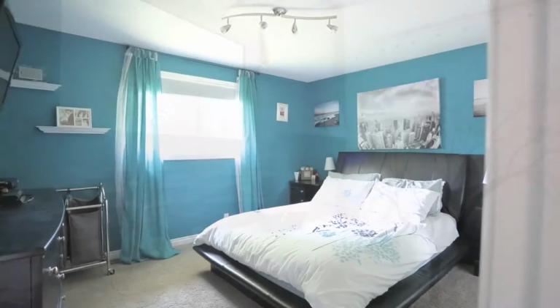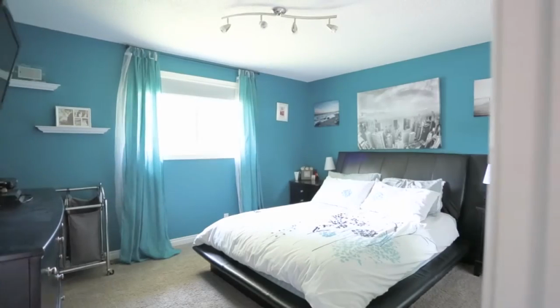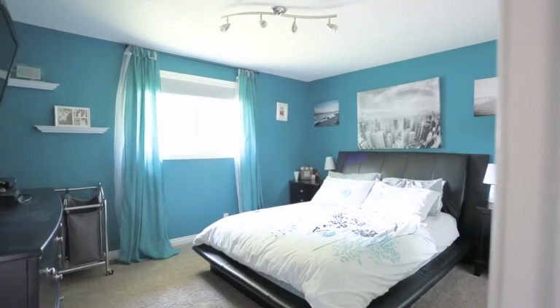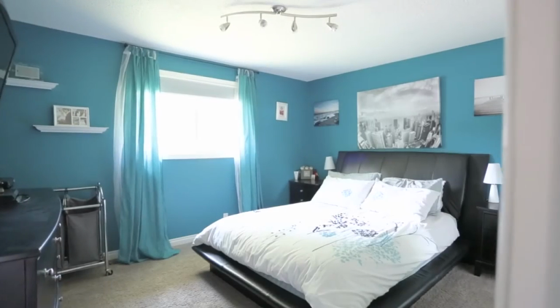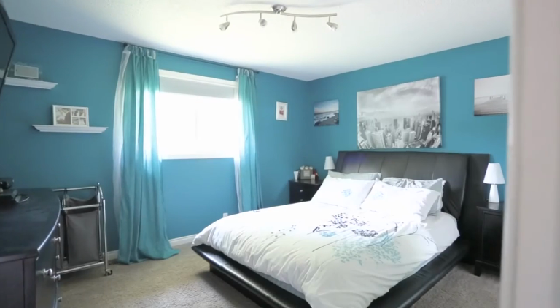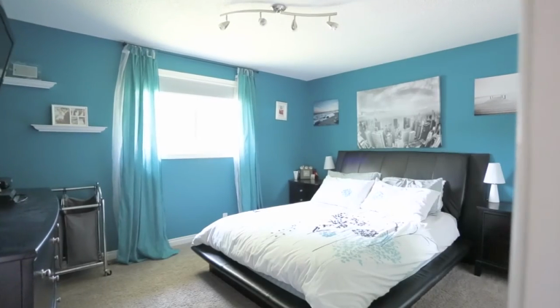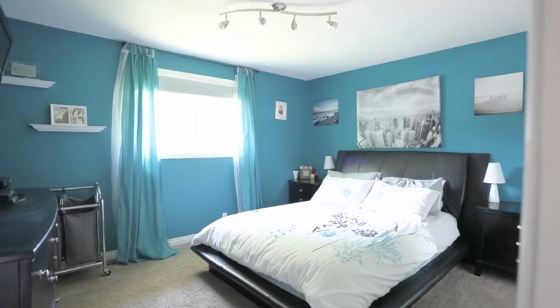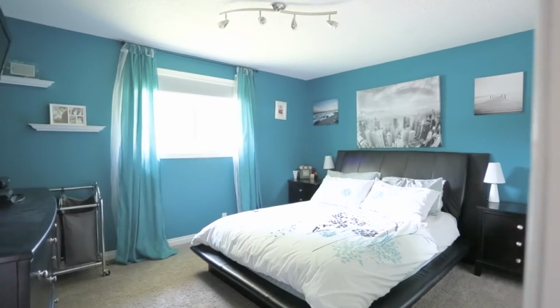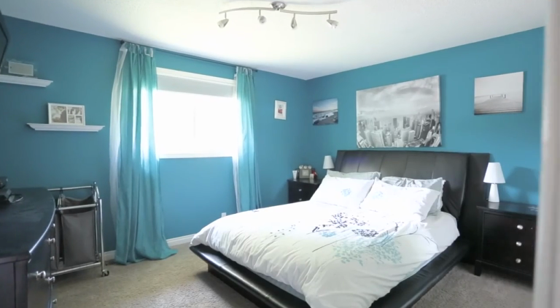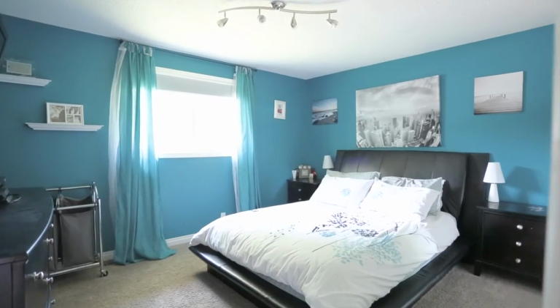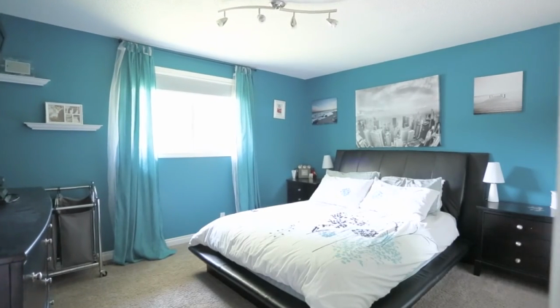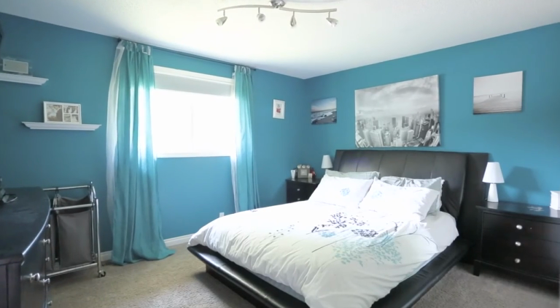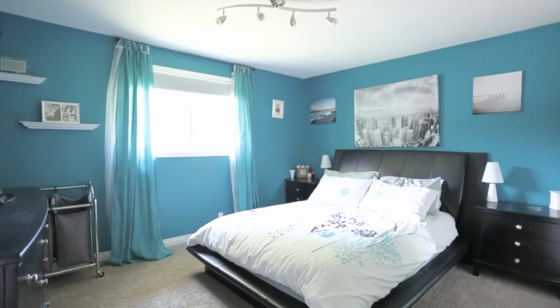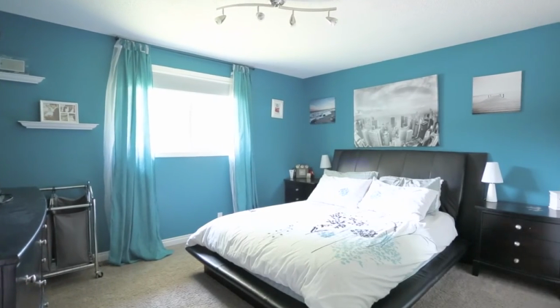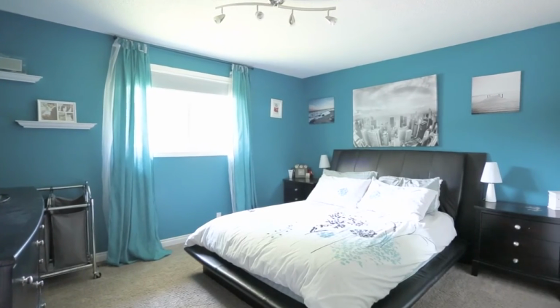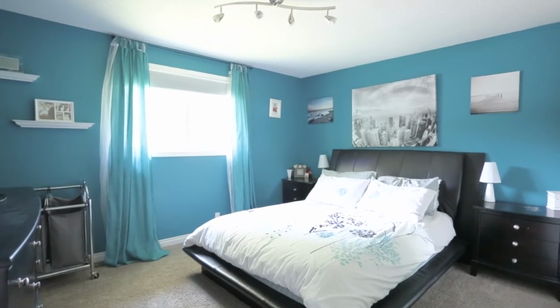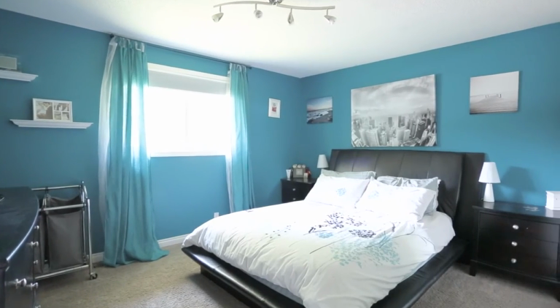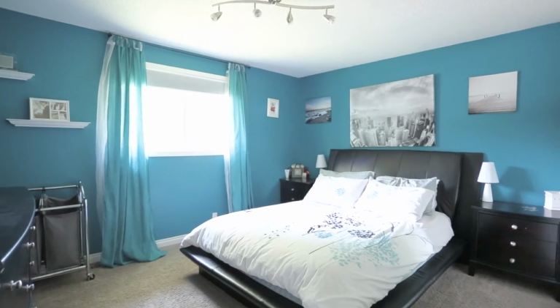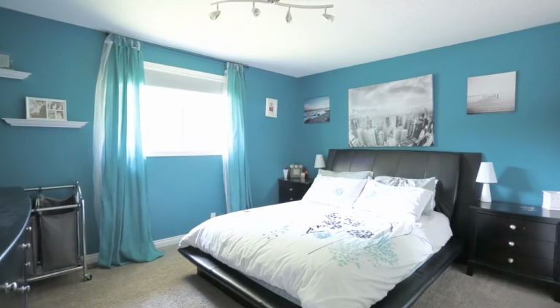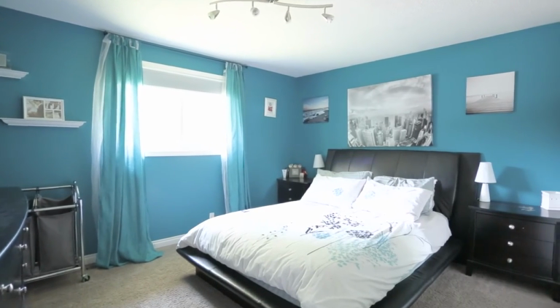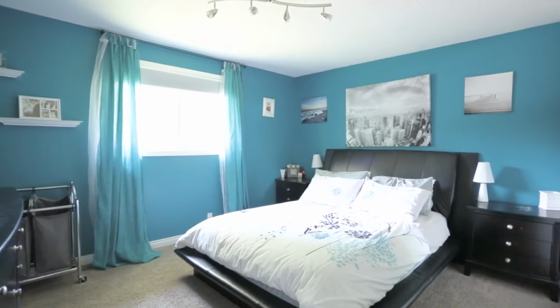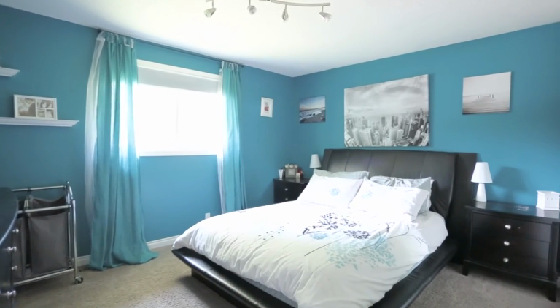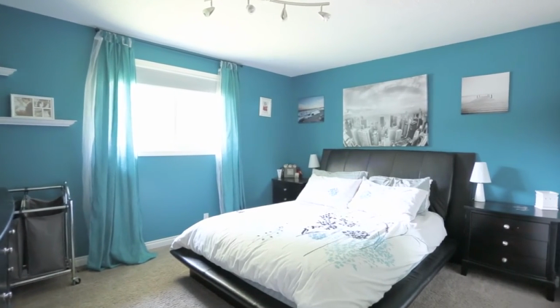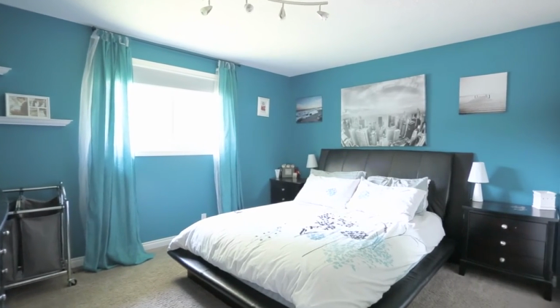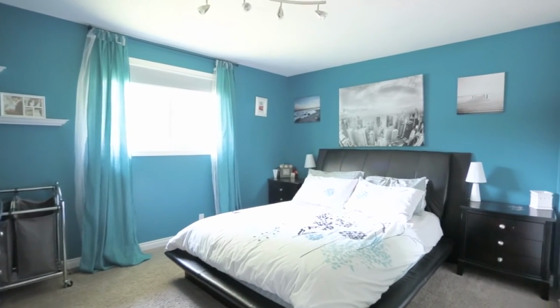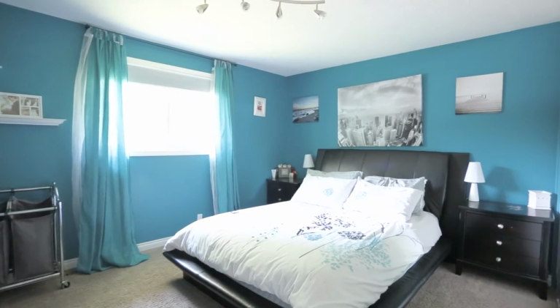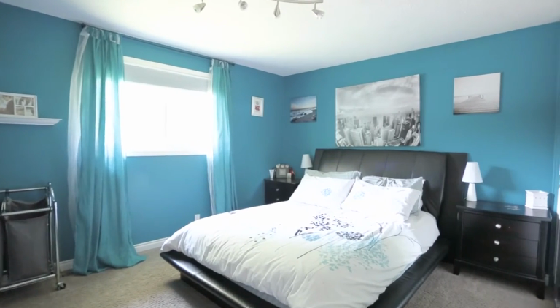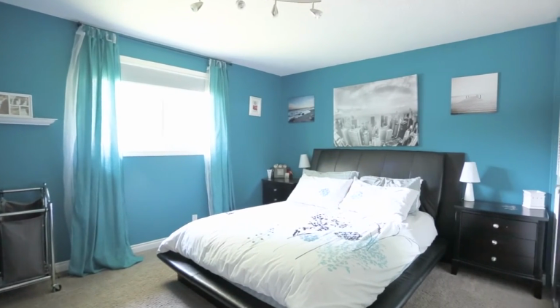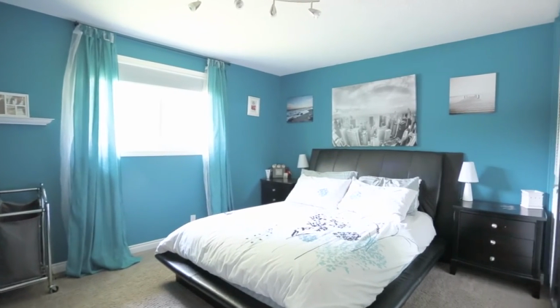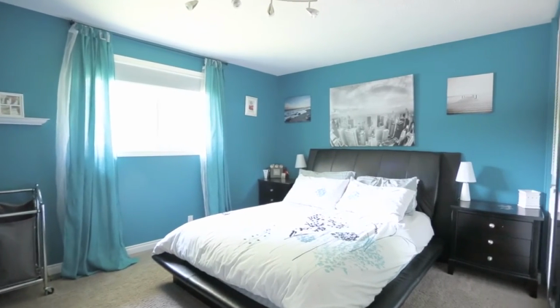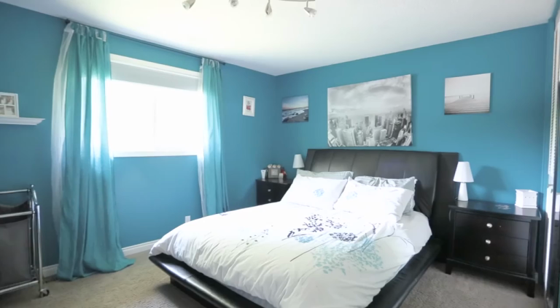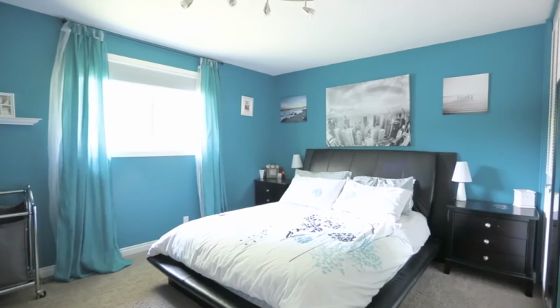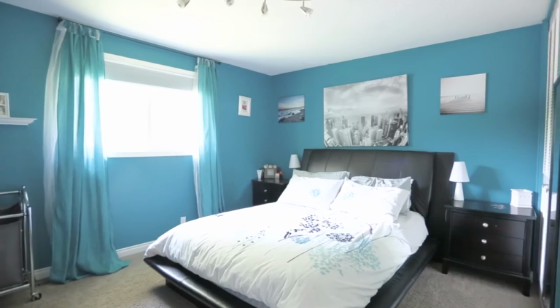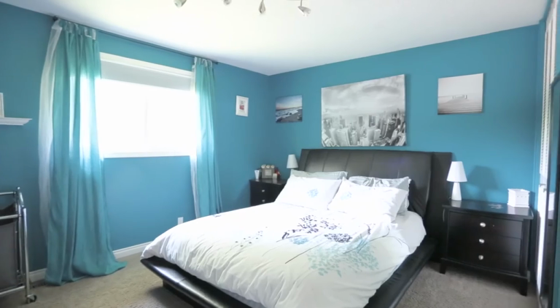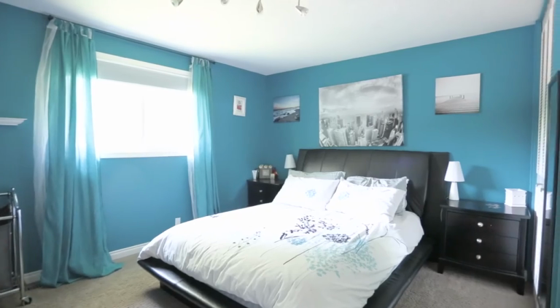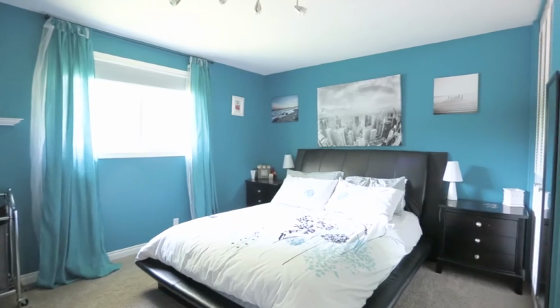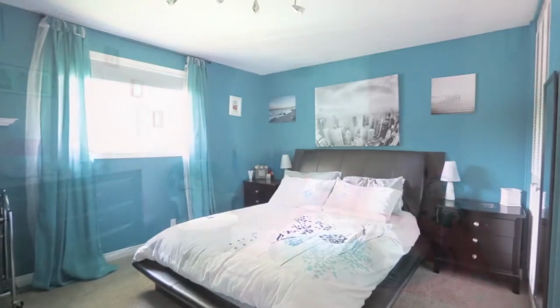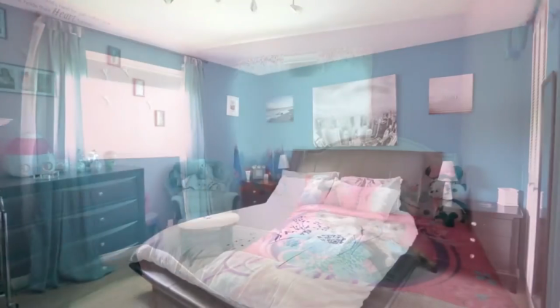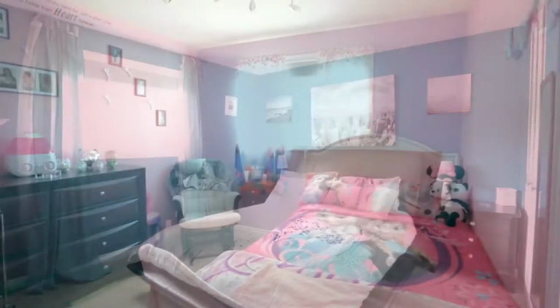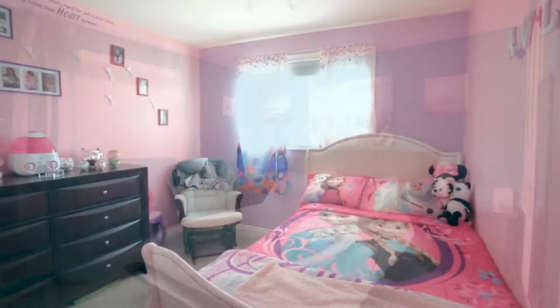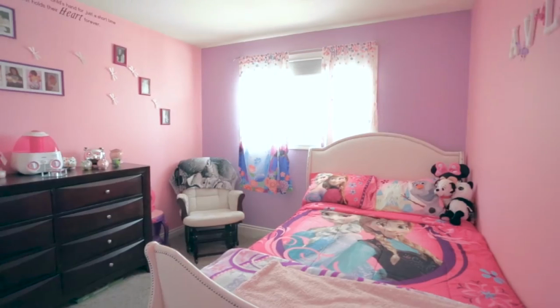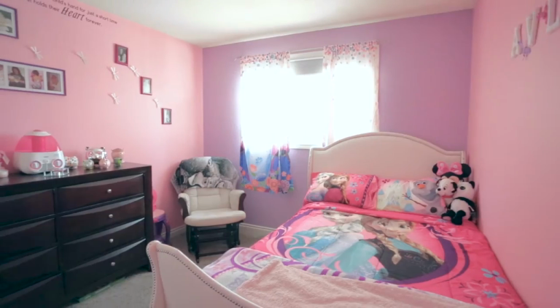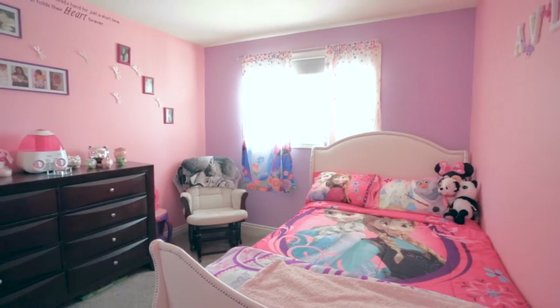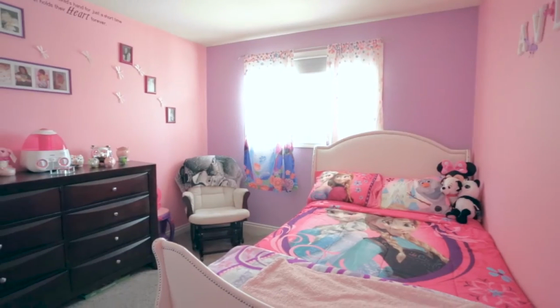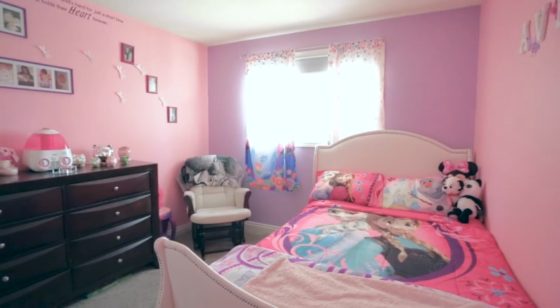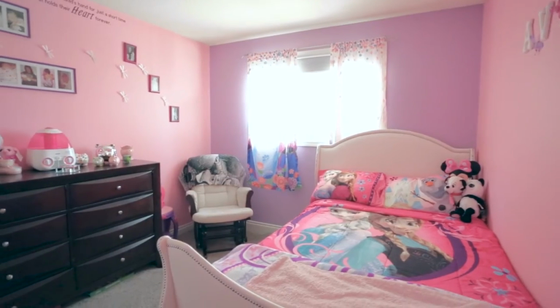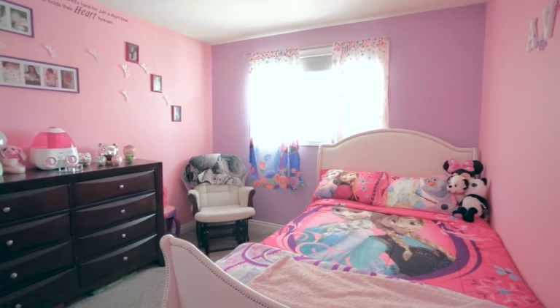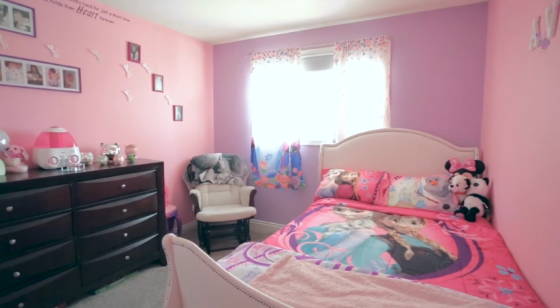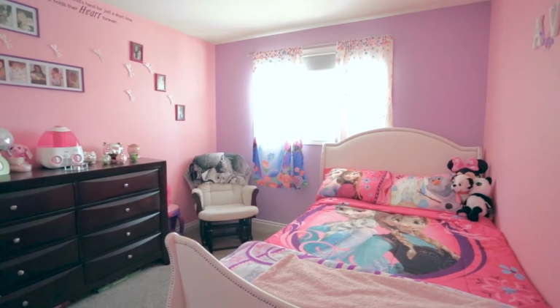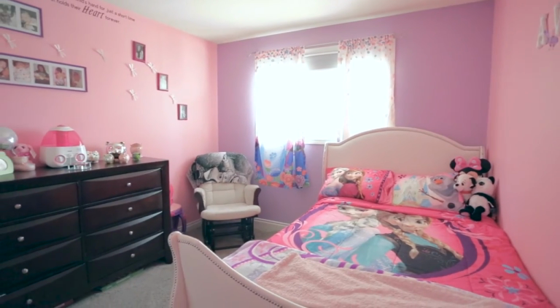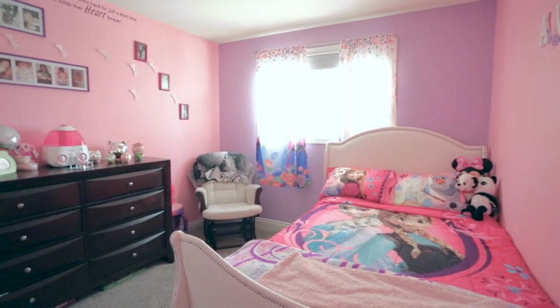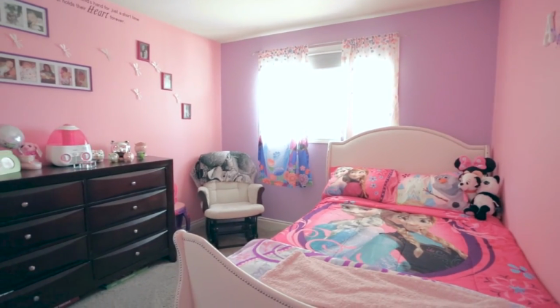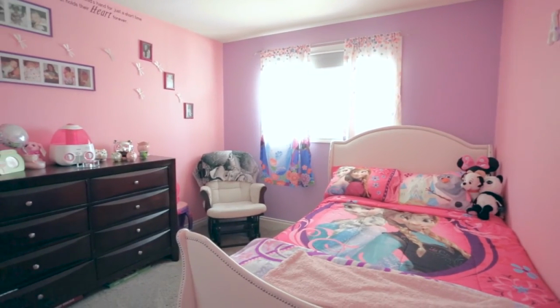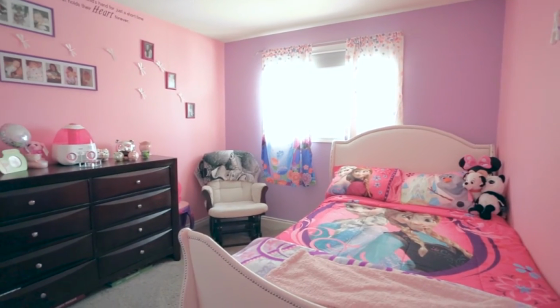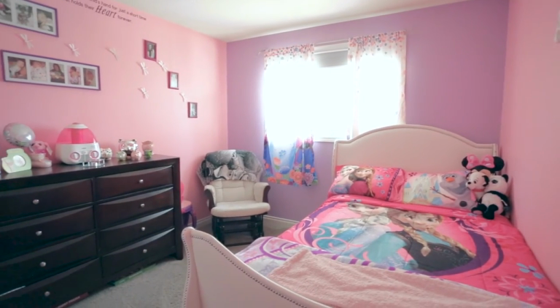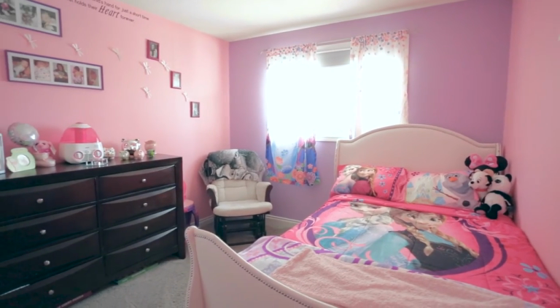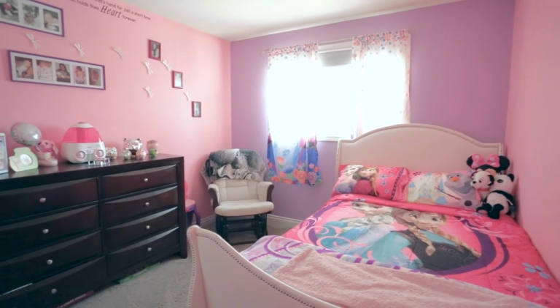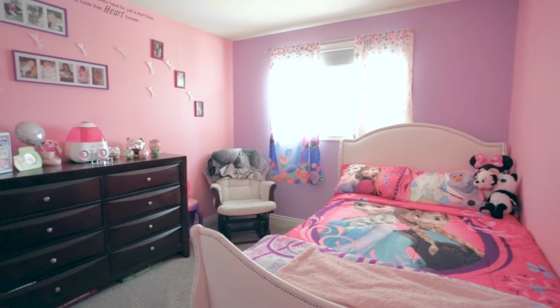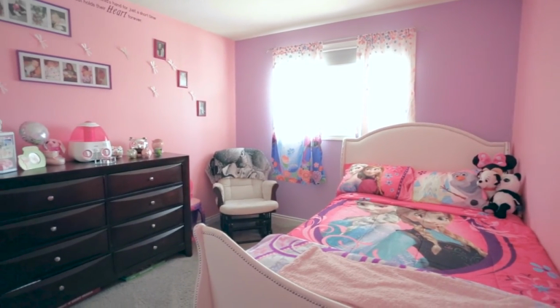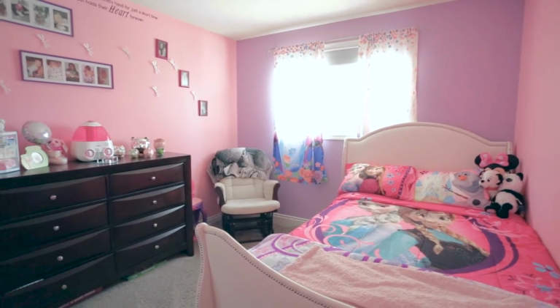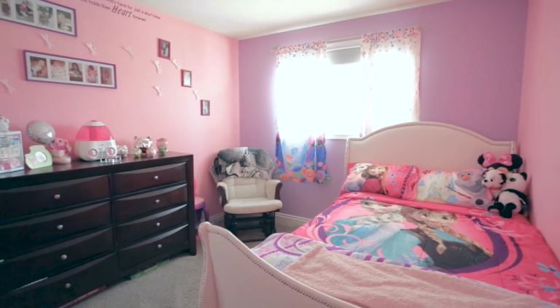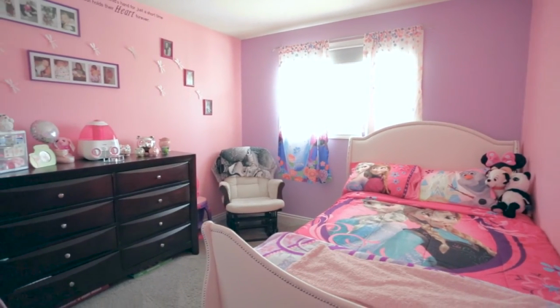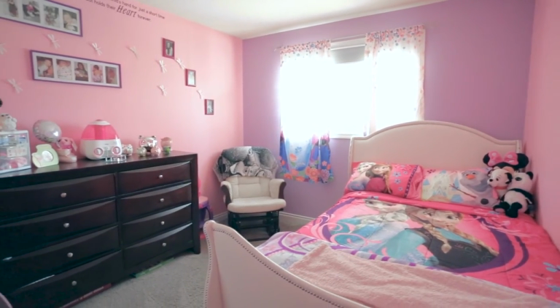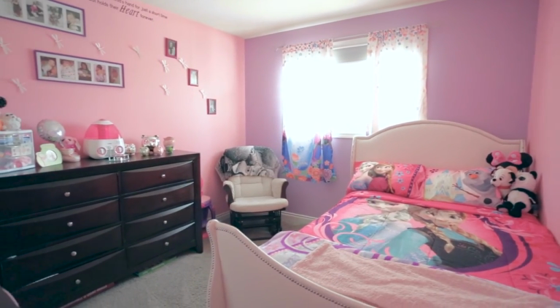The master bedroom offers his and hers closets with plush carpet flooring, which is carried through to the second main floor bedroom.